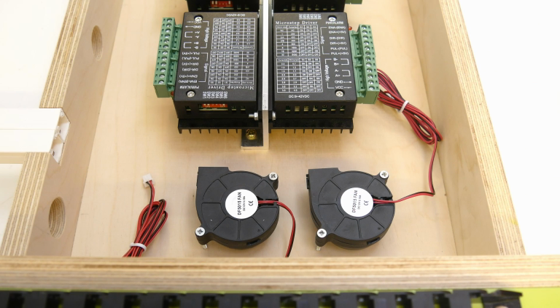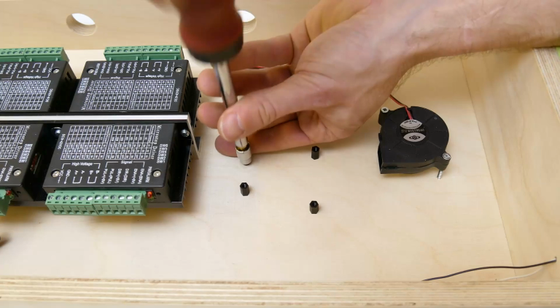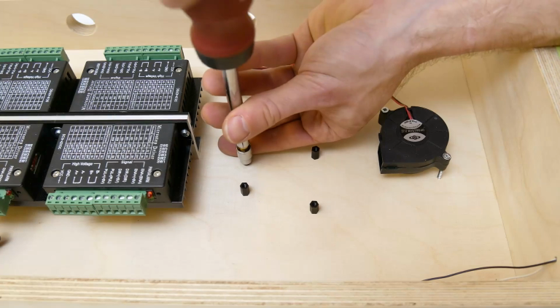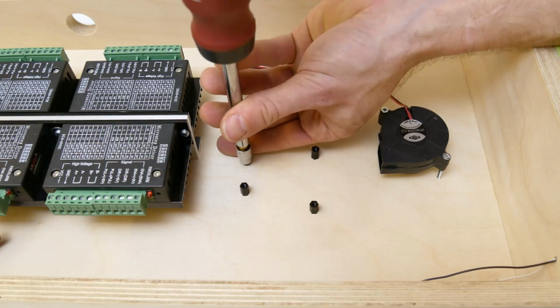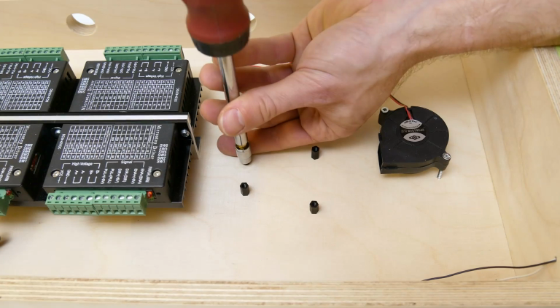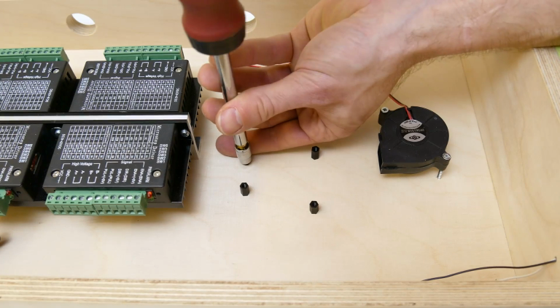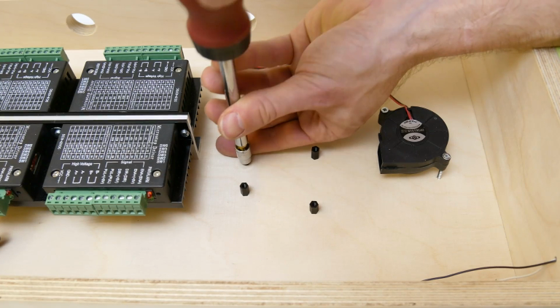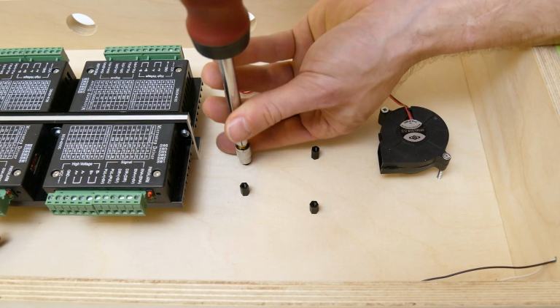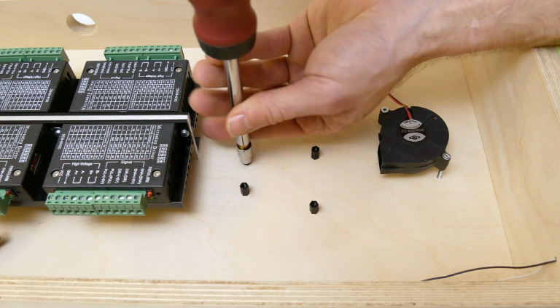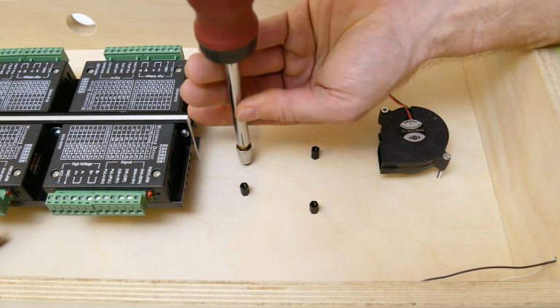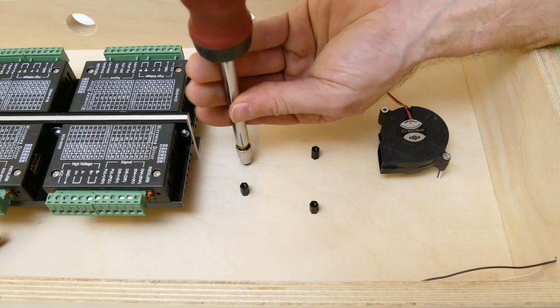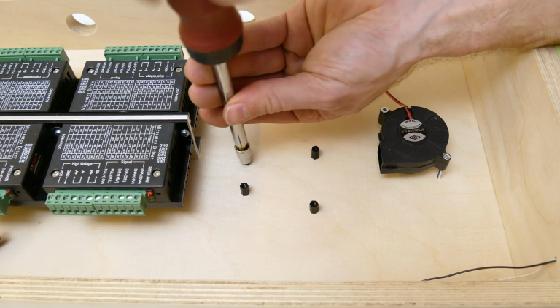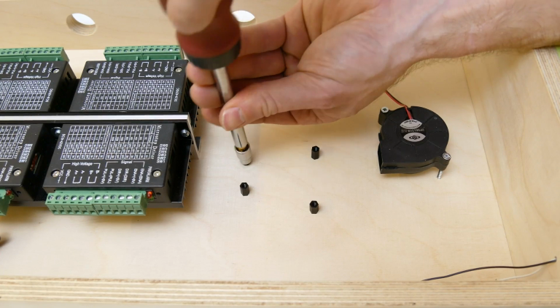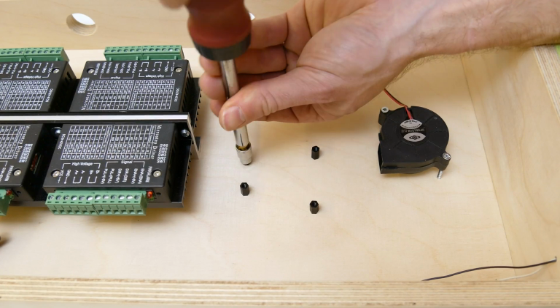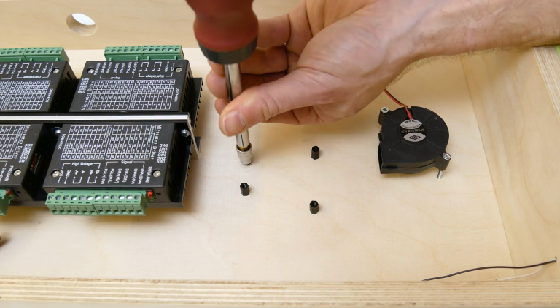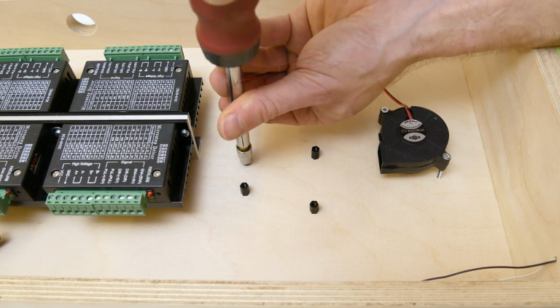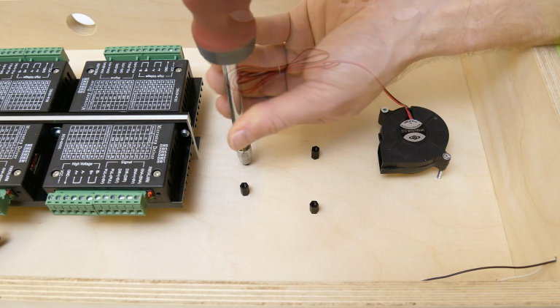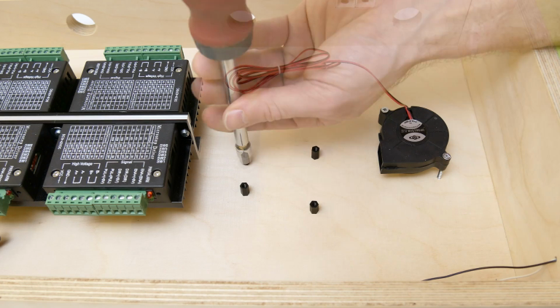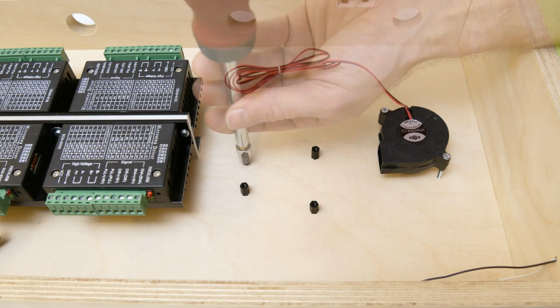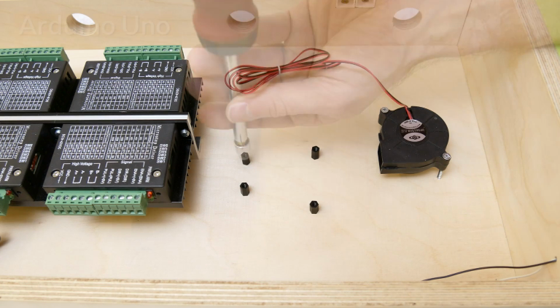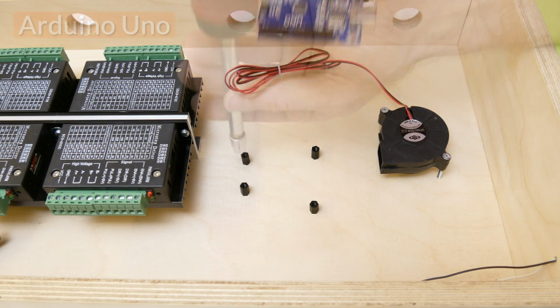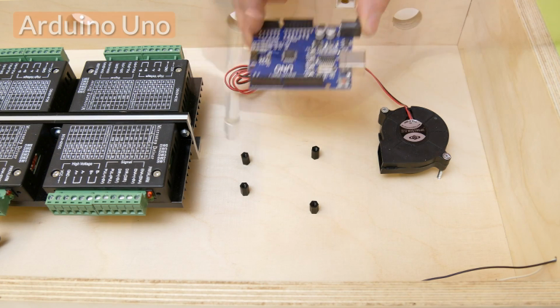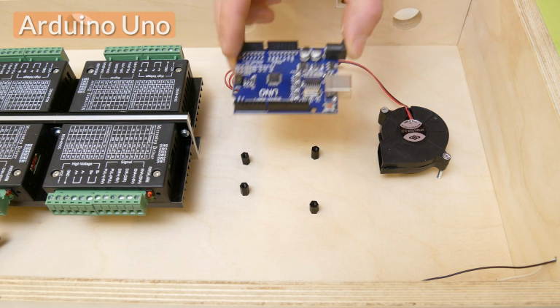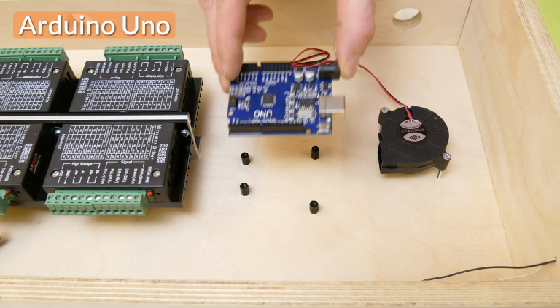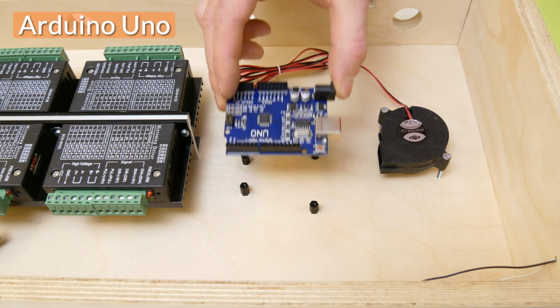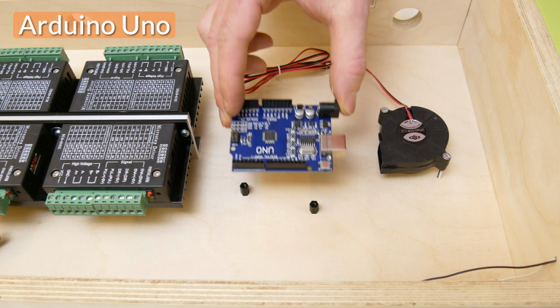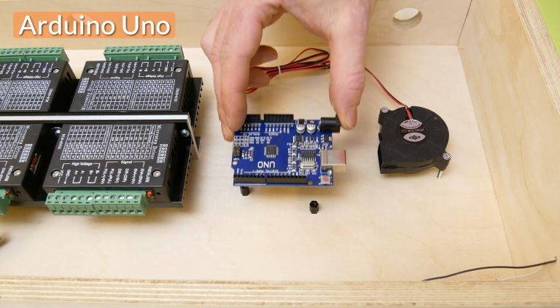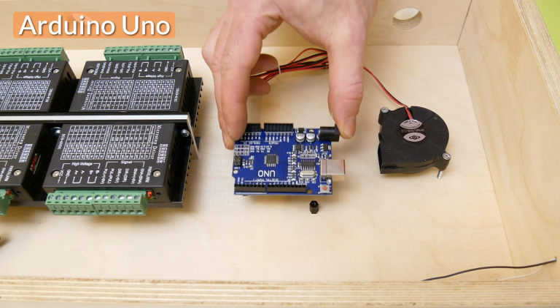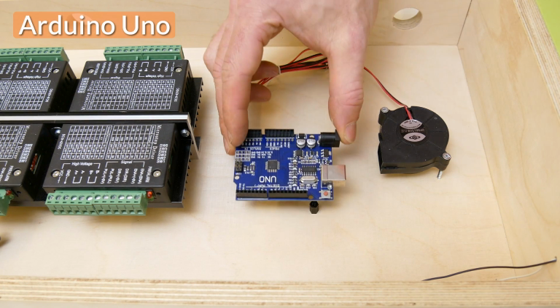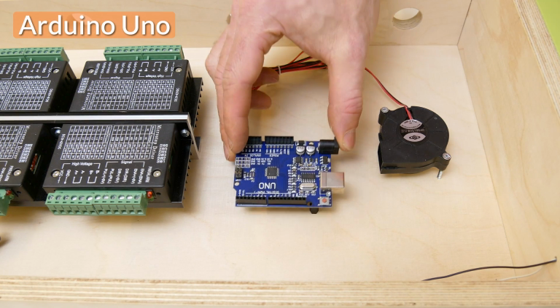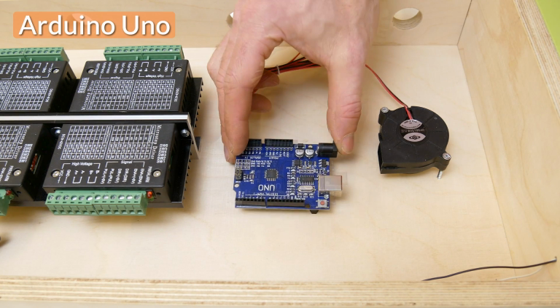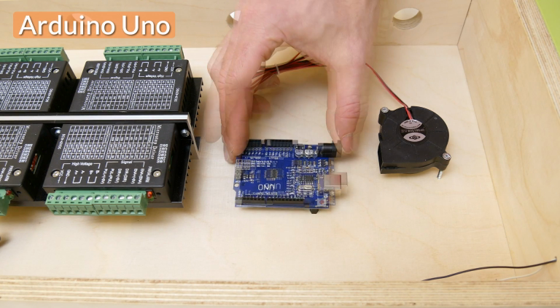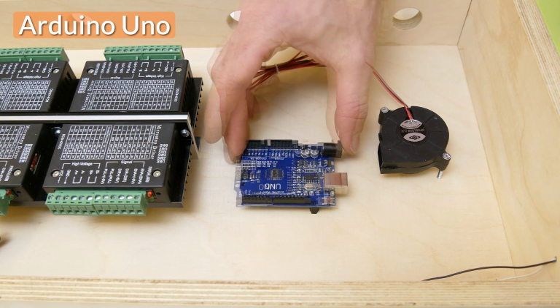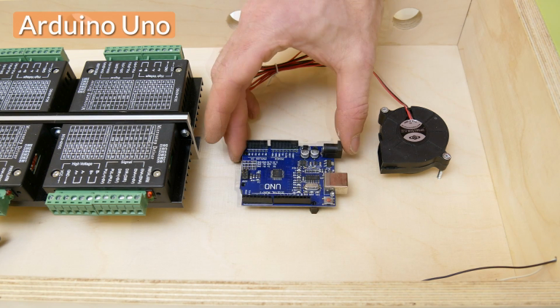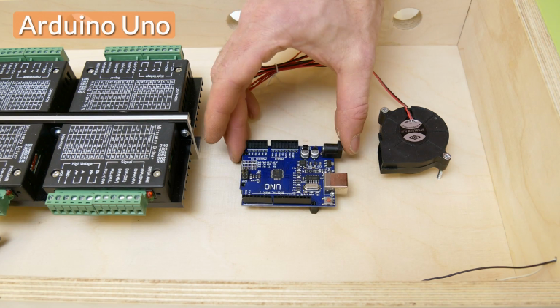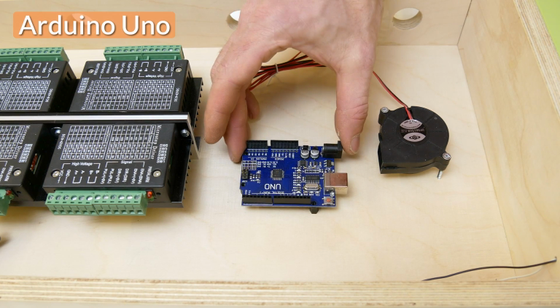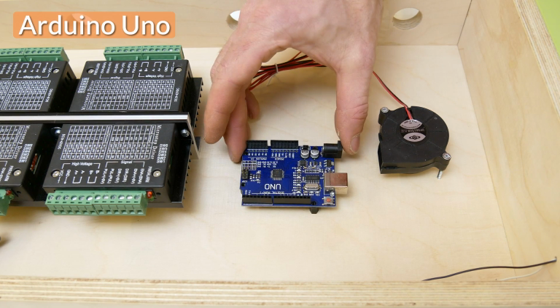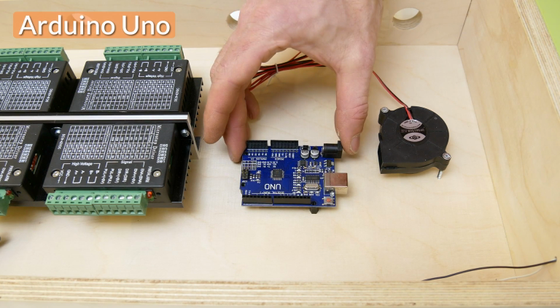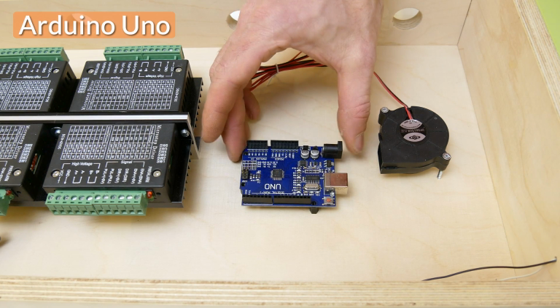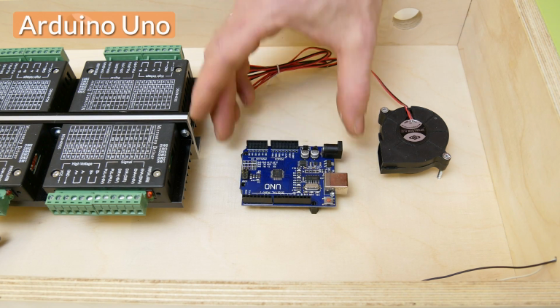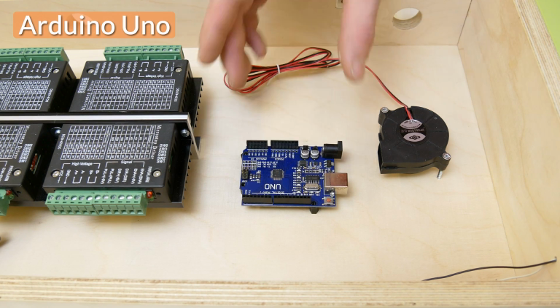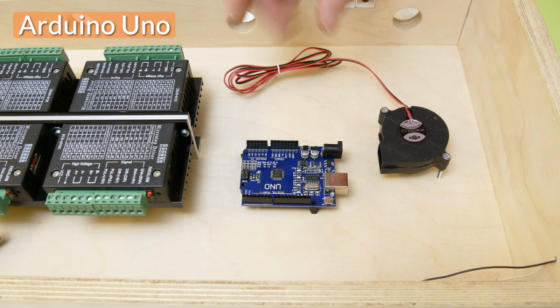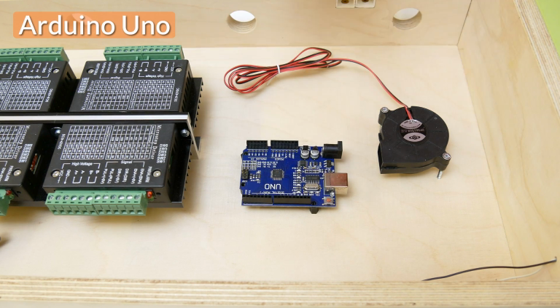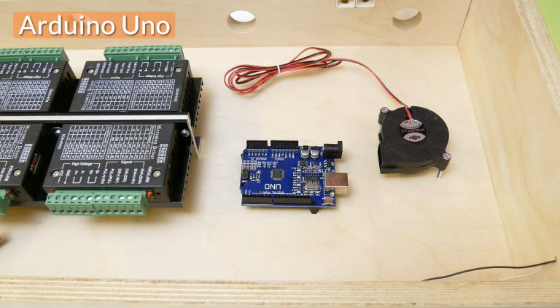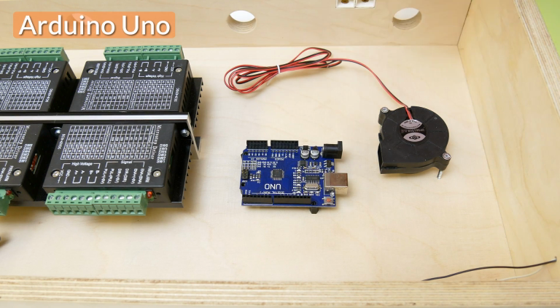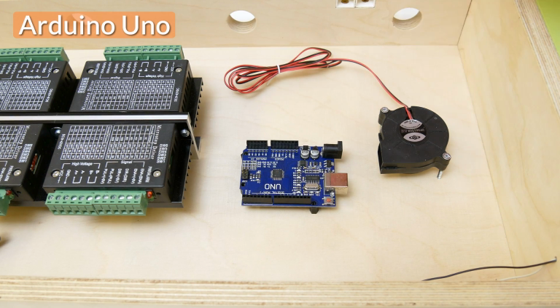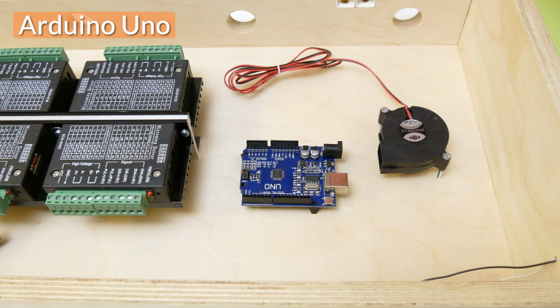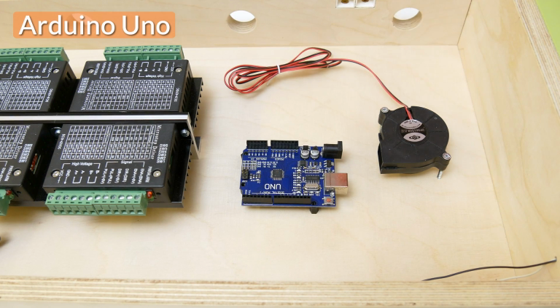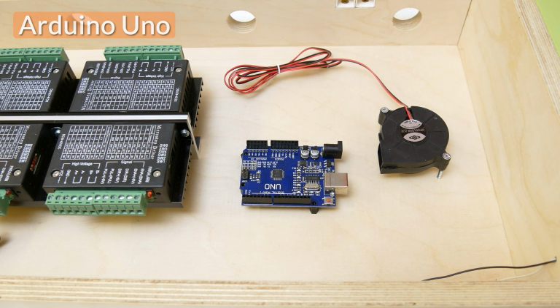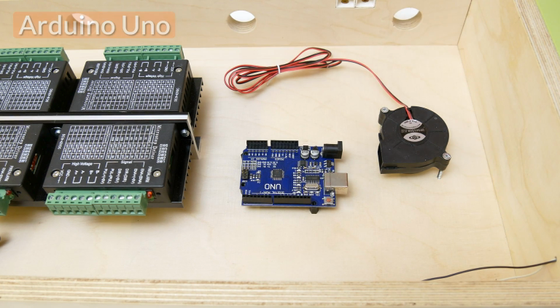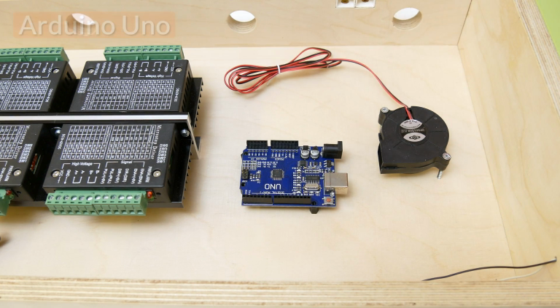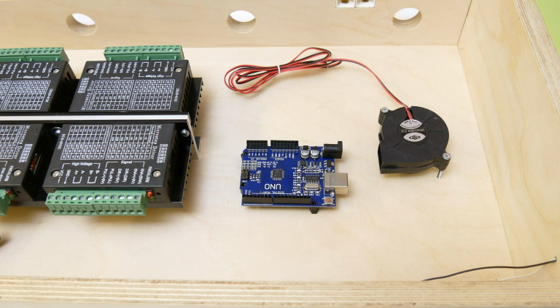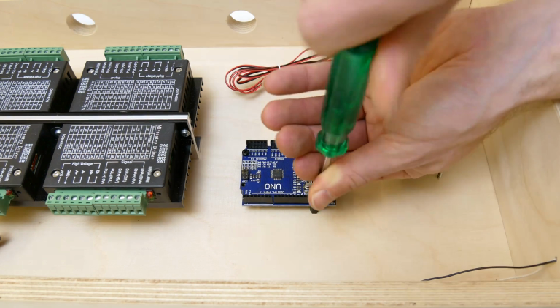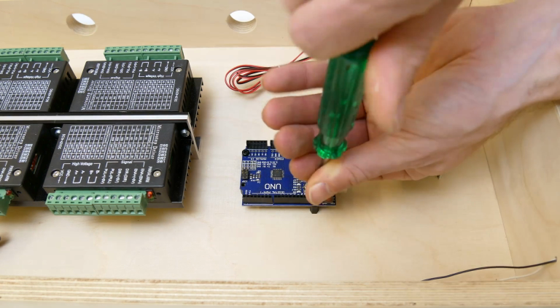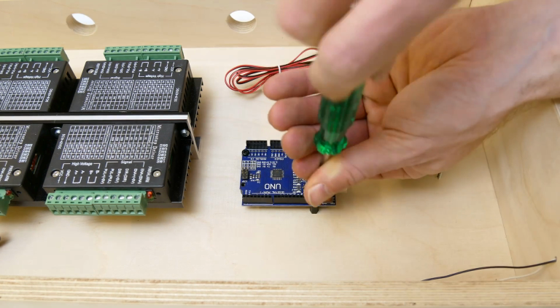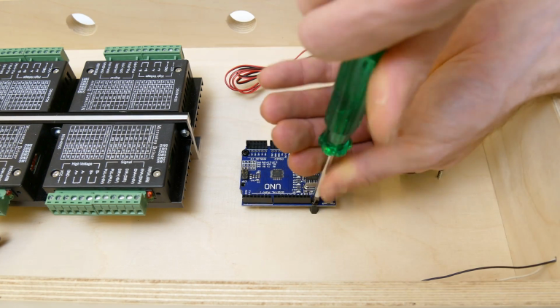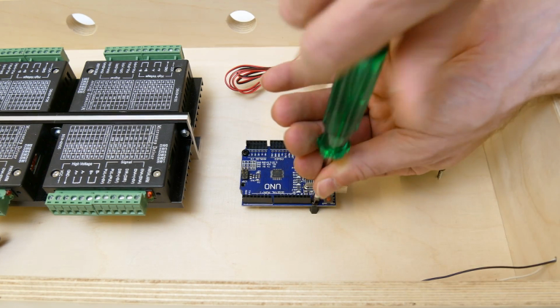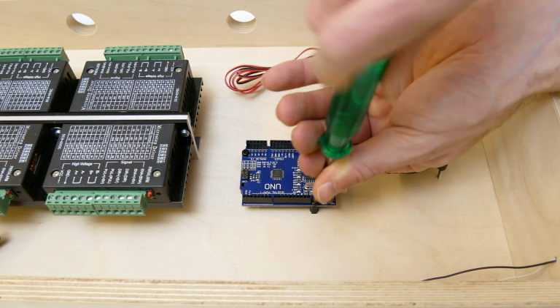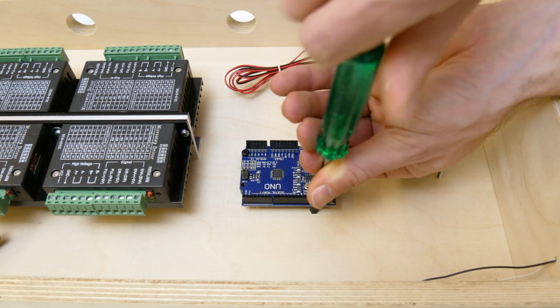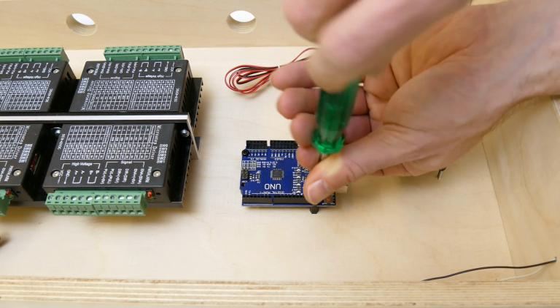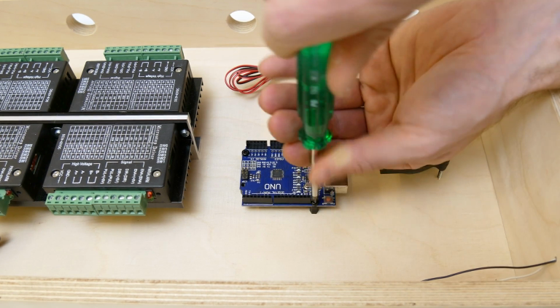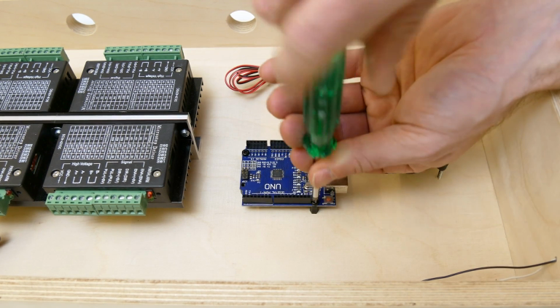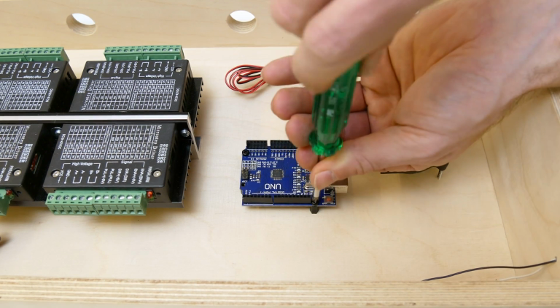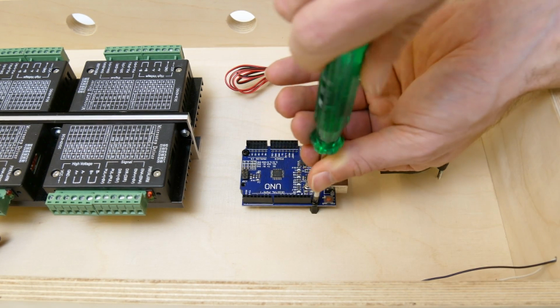One fan was installed to provide airflow for the Arduino, and the Arduino itself was mounted on 6mm motherboard standoffs.